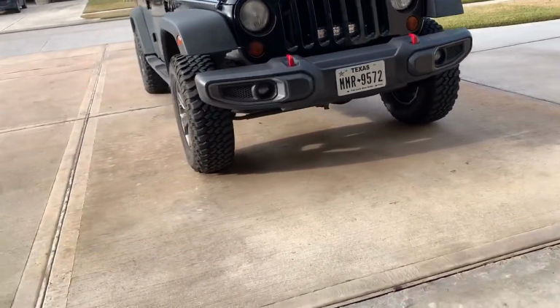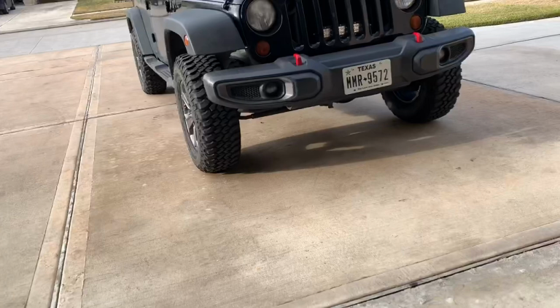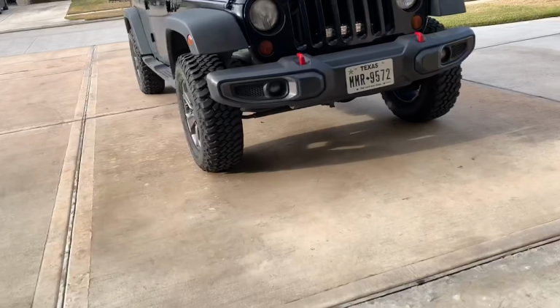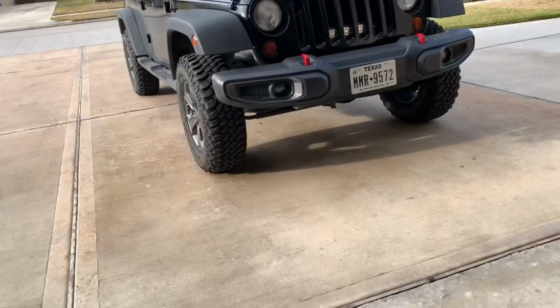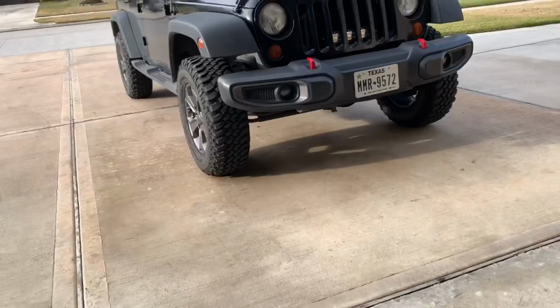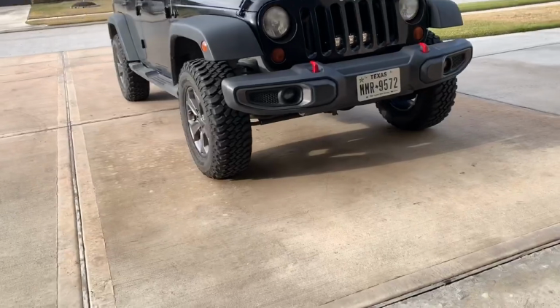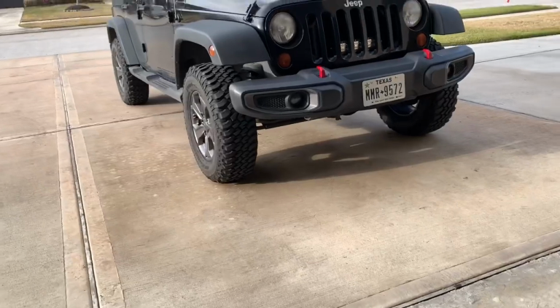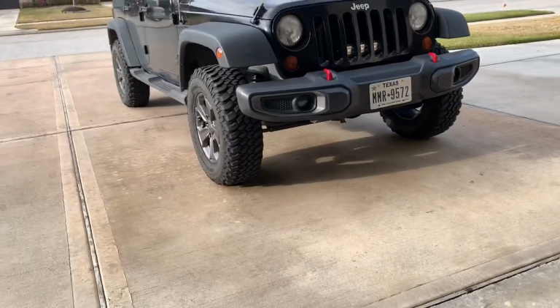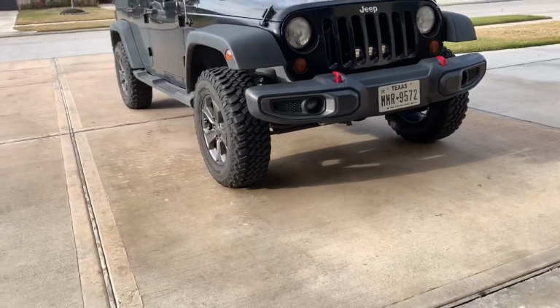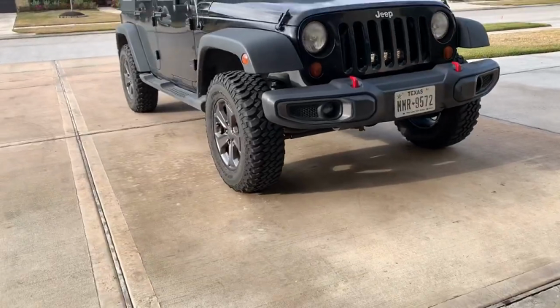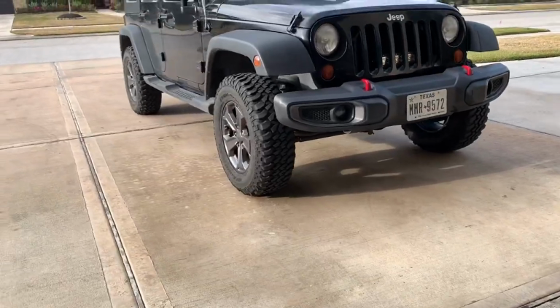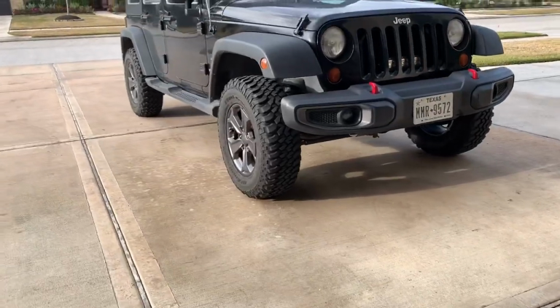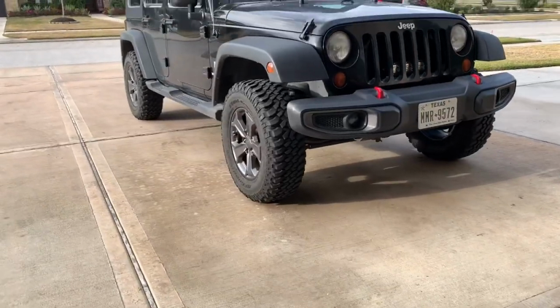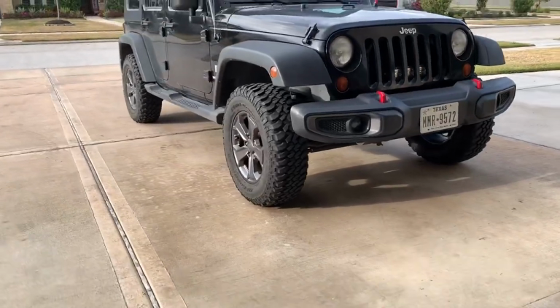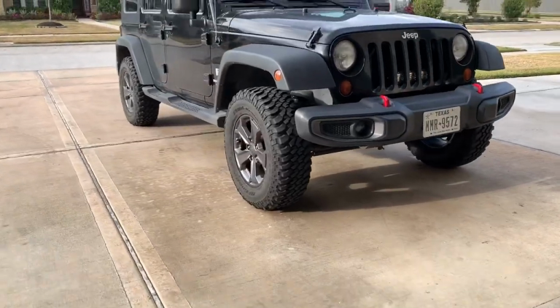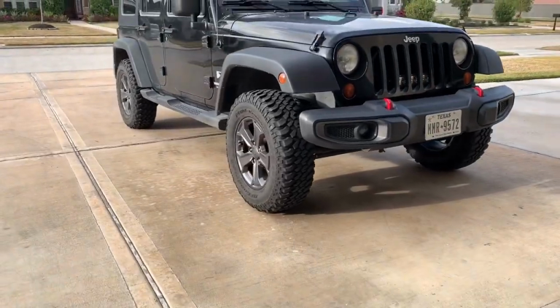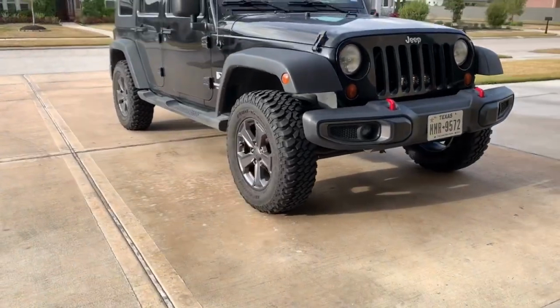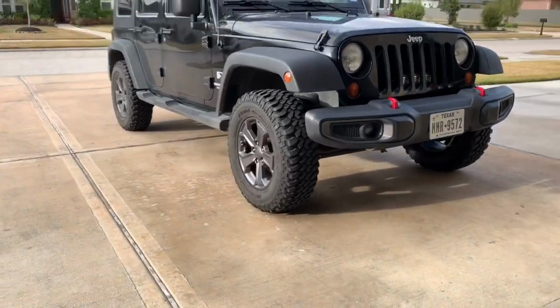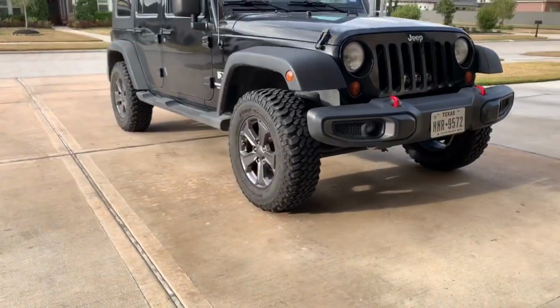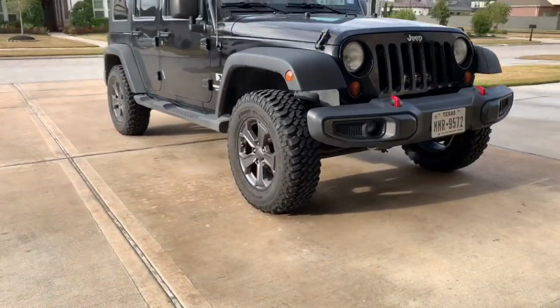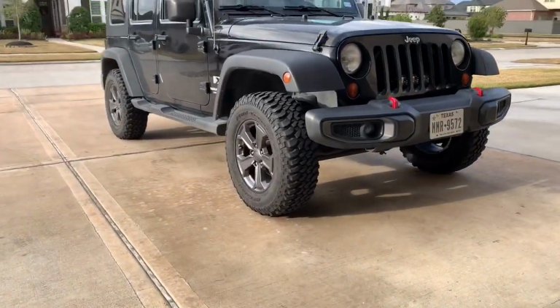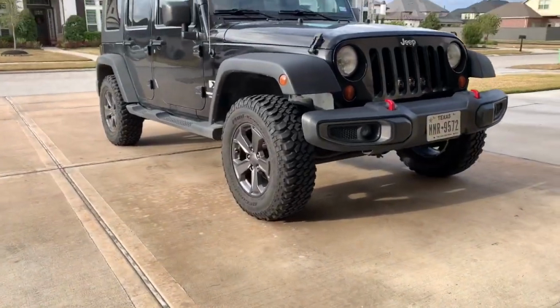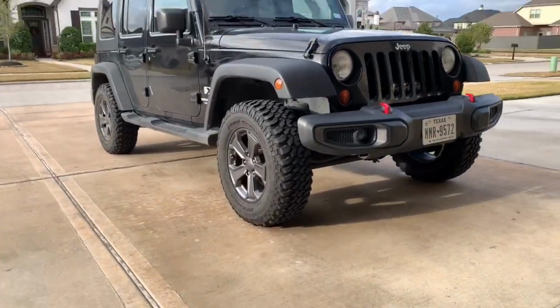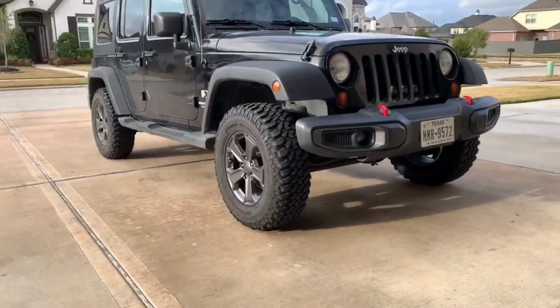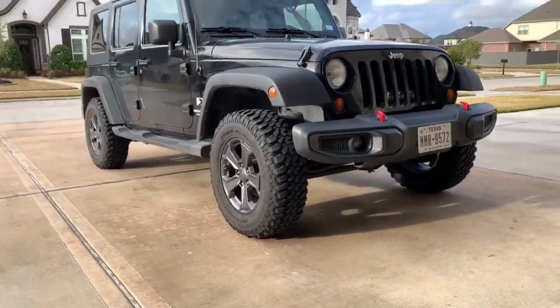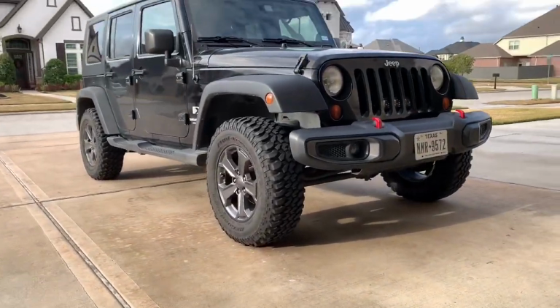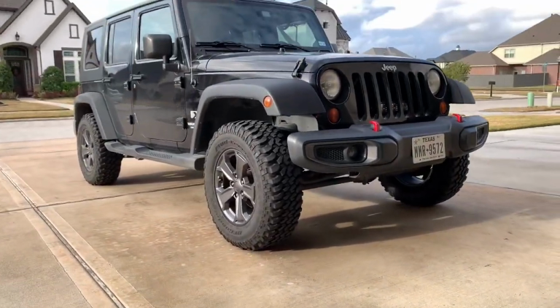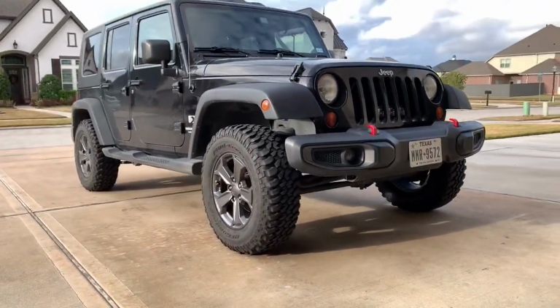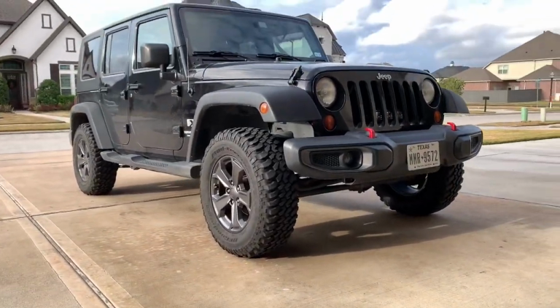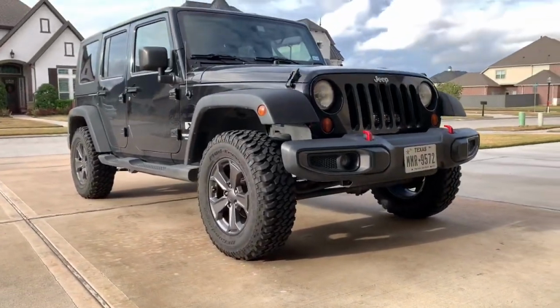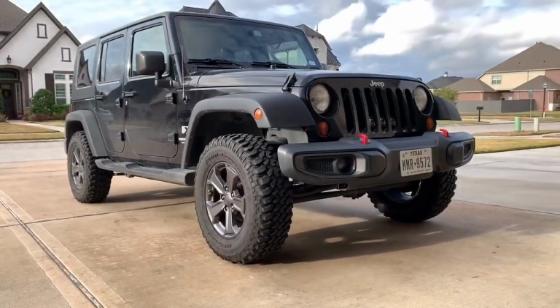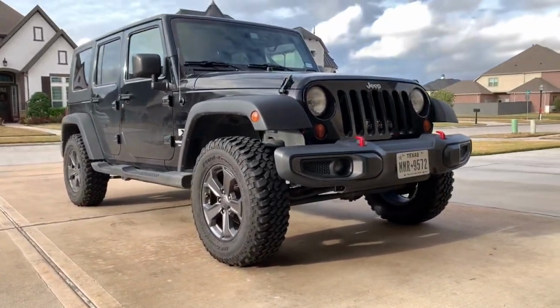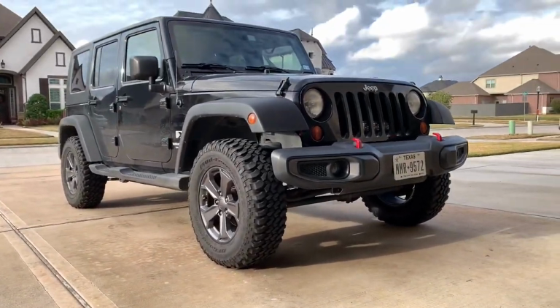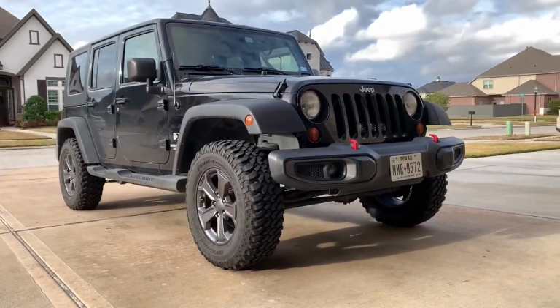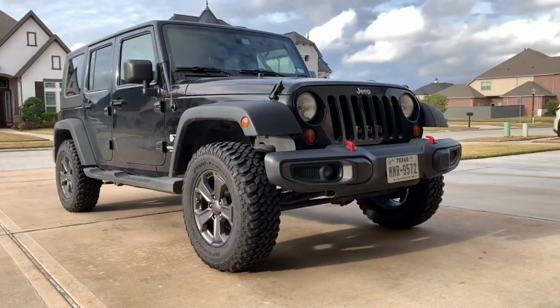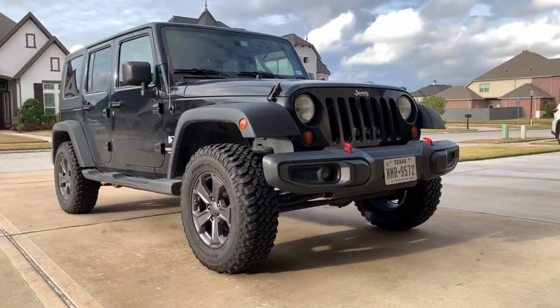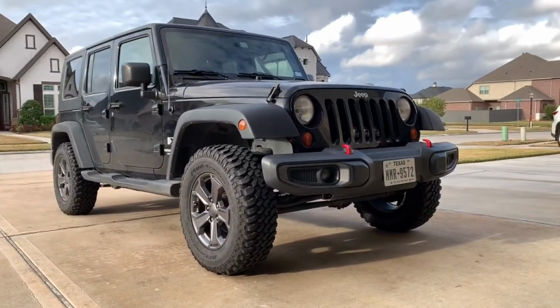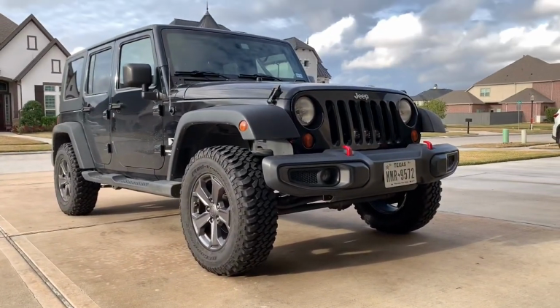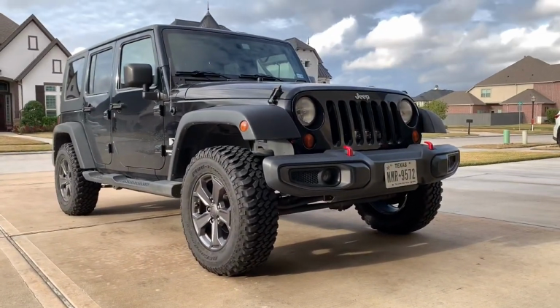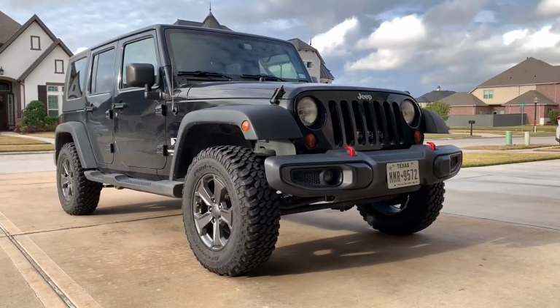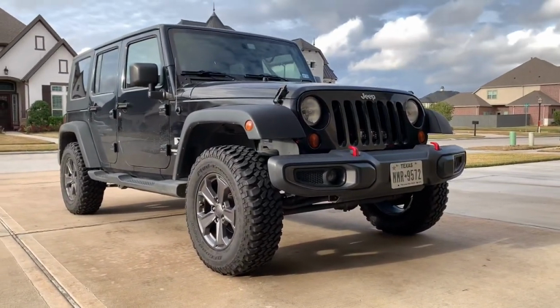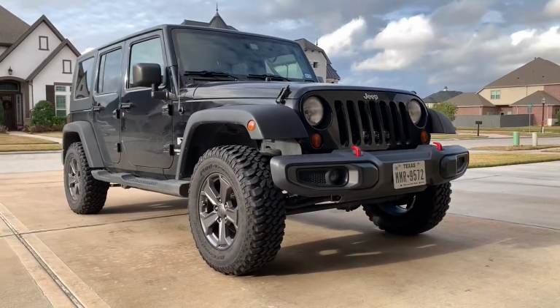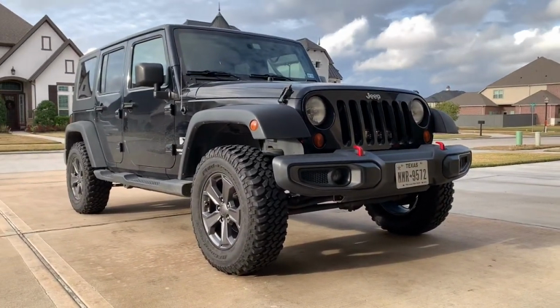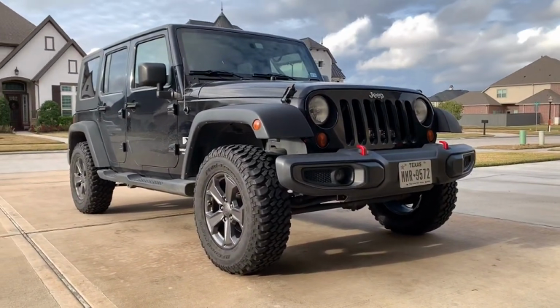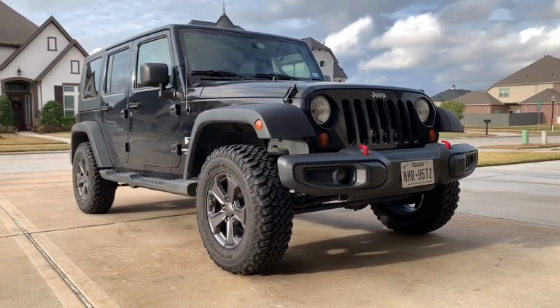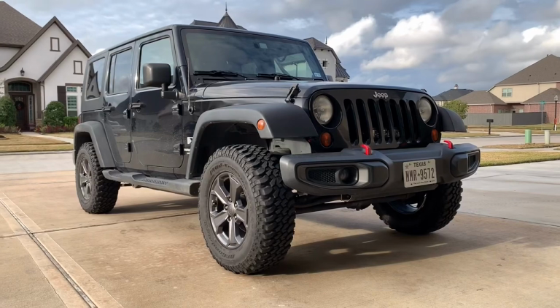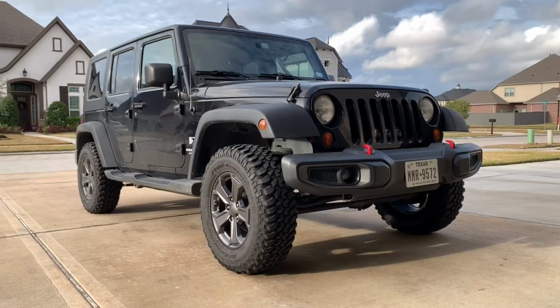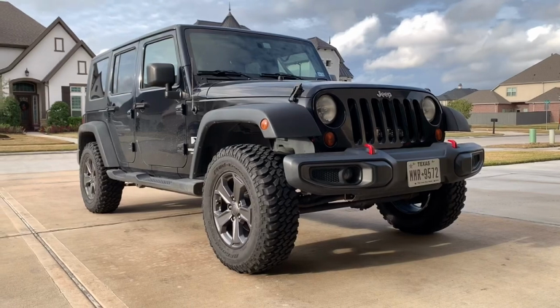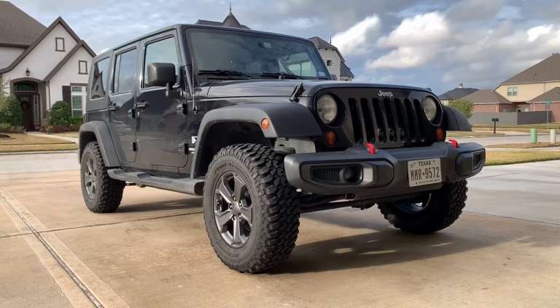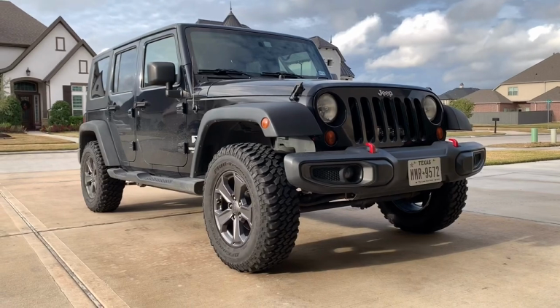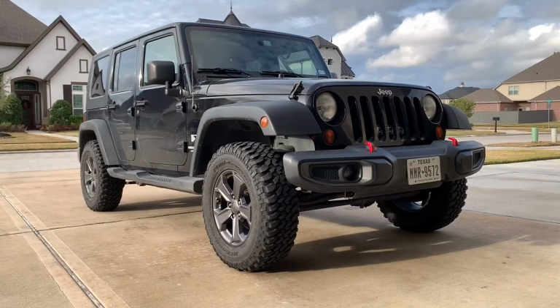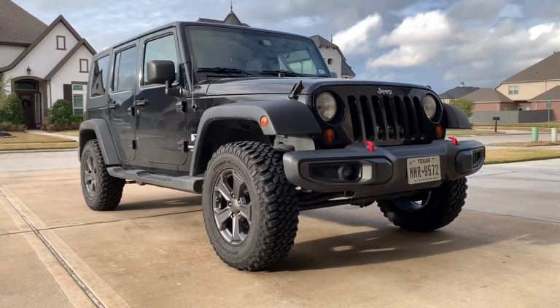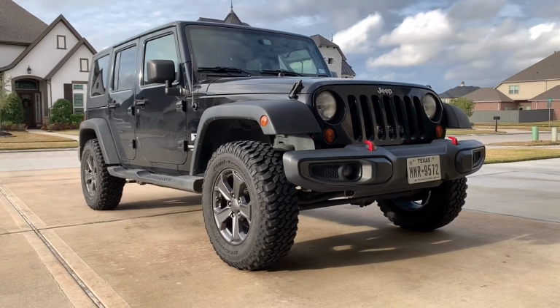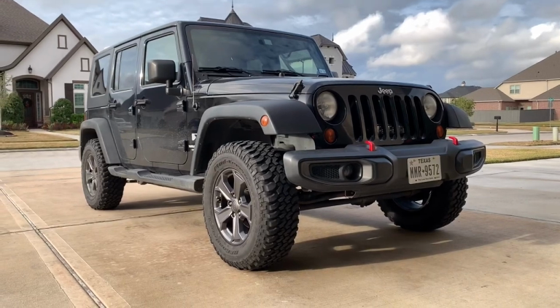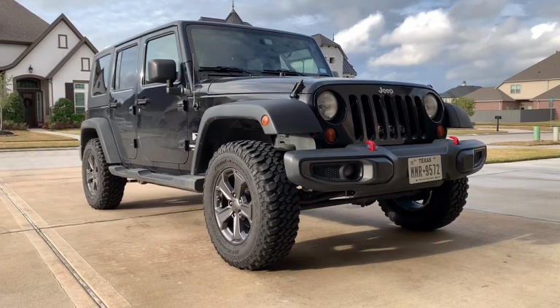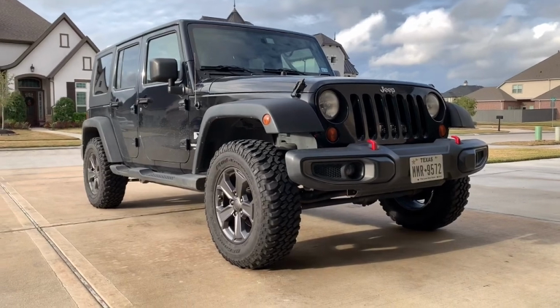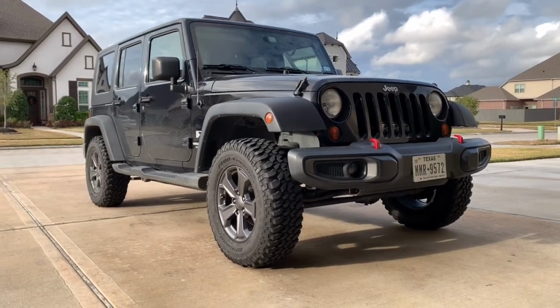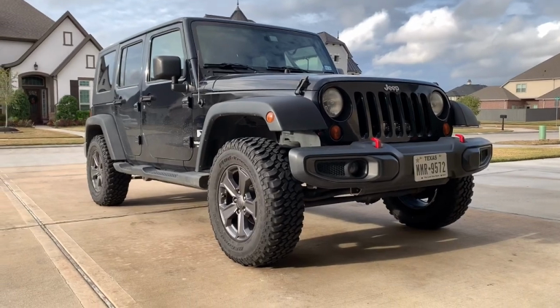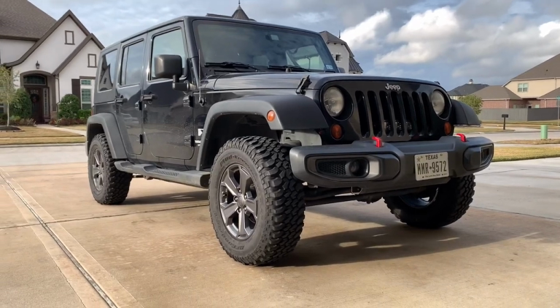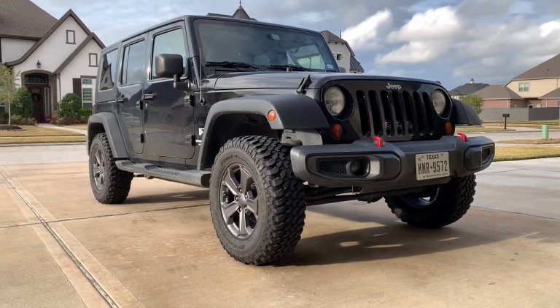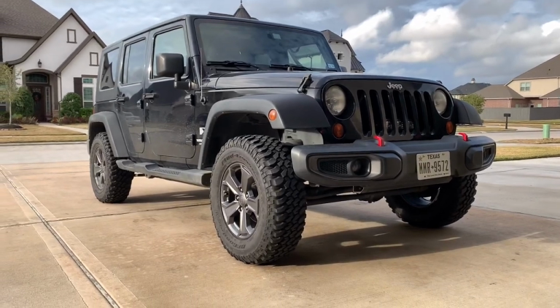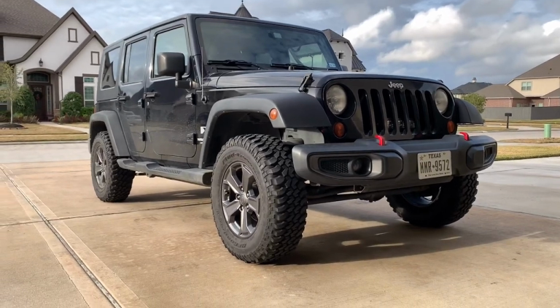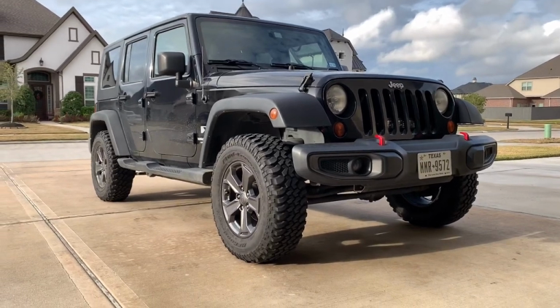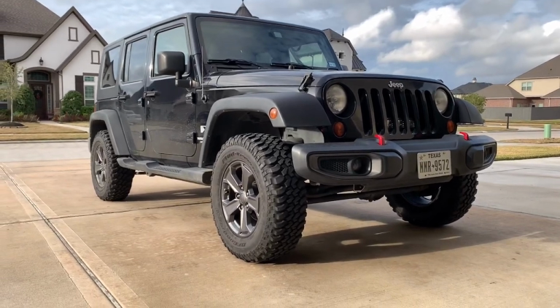Made quite a bit of a difference. Made quite a bit of a difference. It's a little bit more than level, honestly, as you guys can tell.